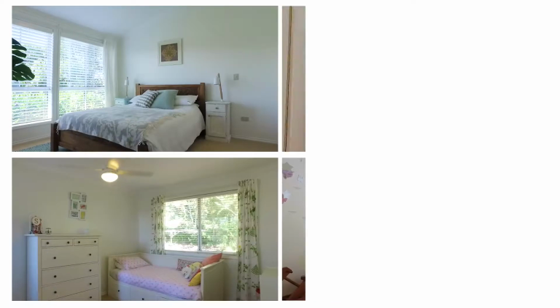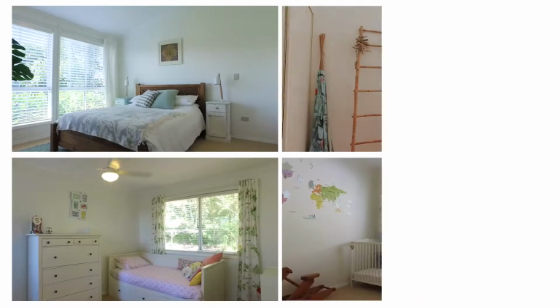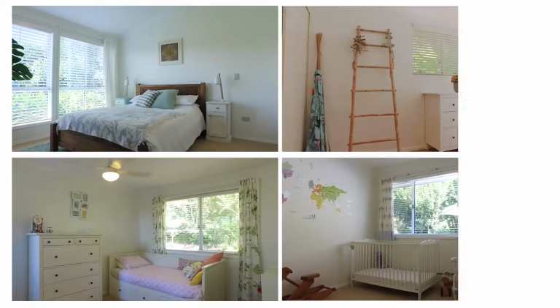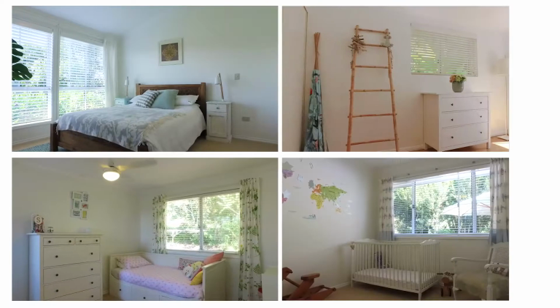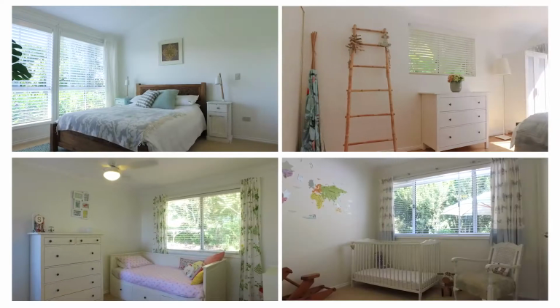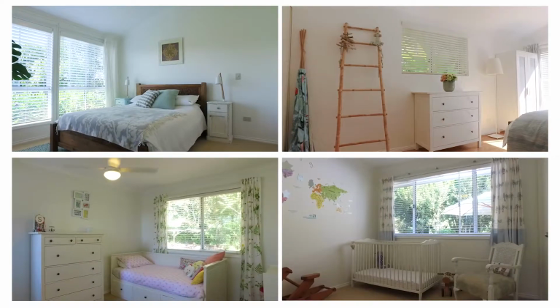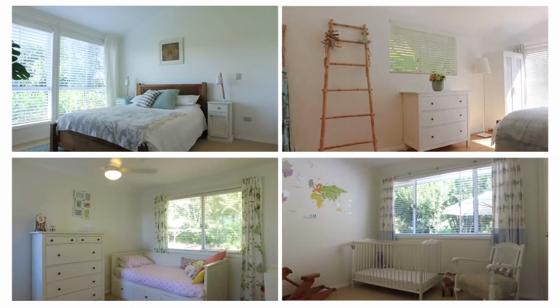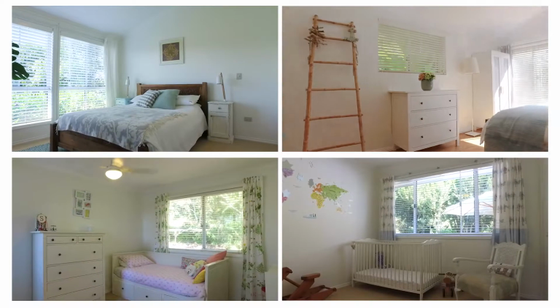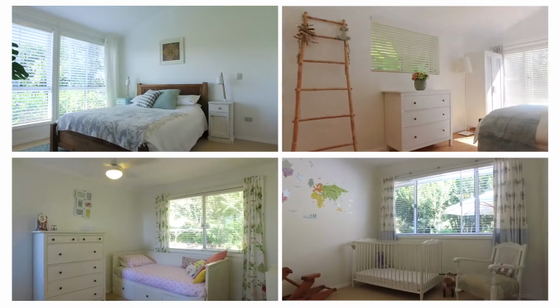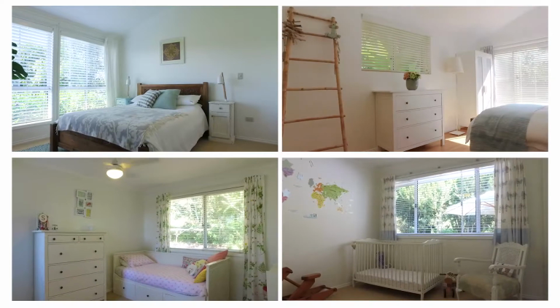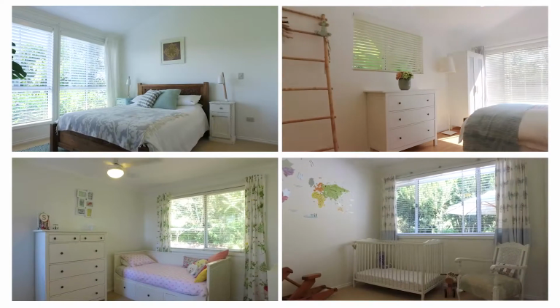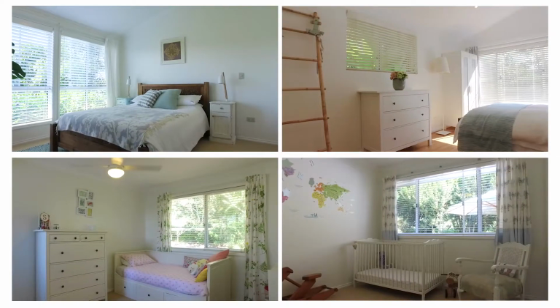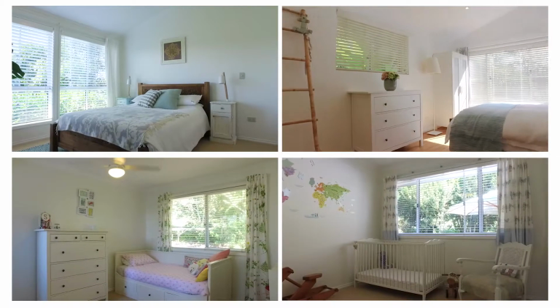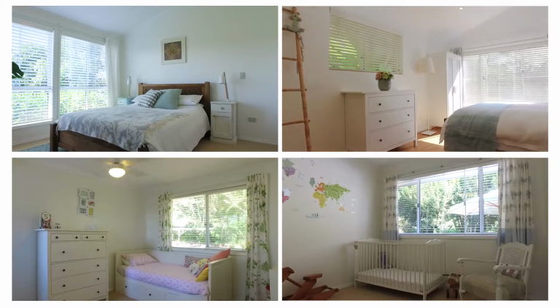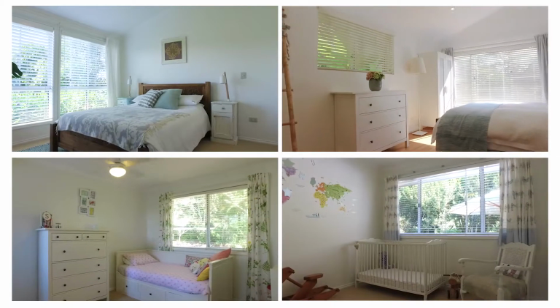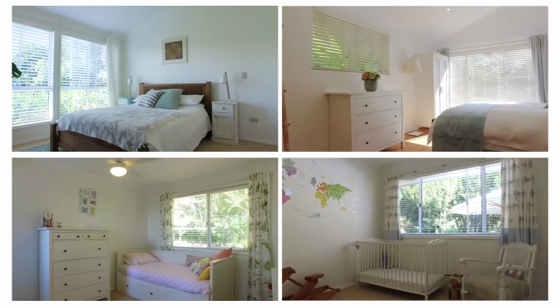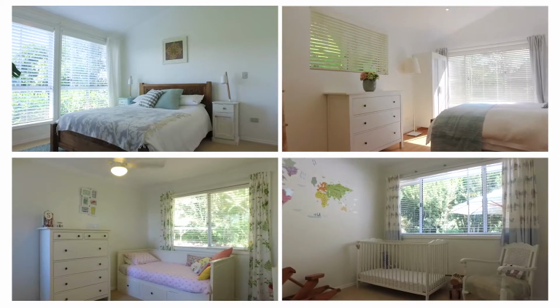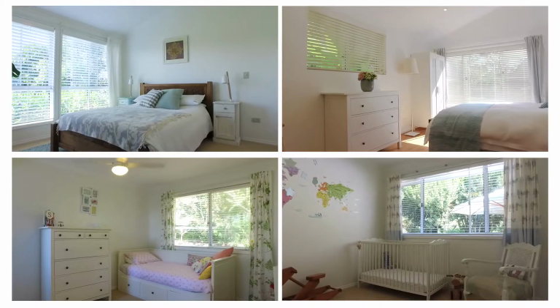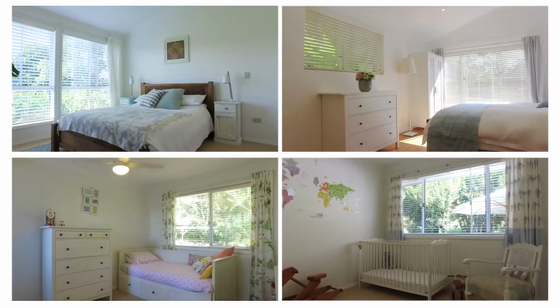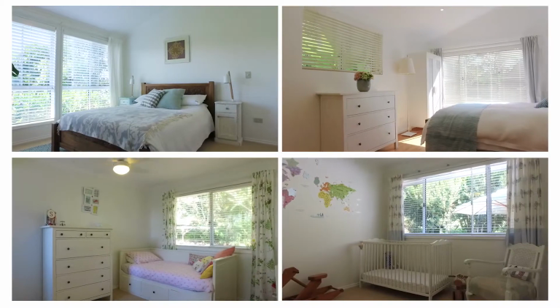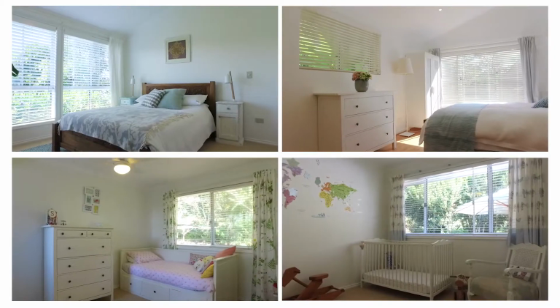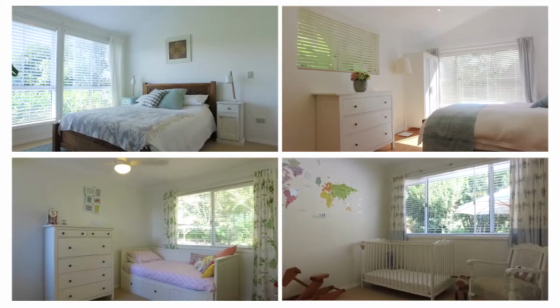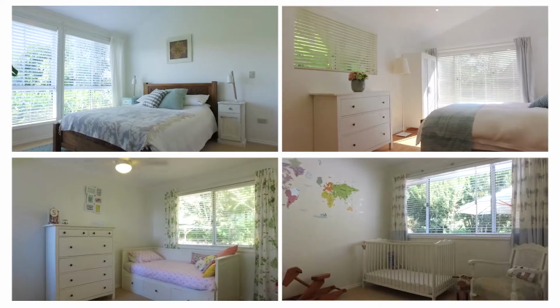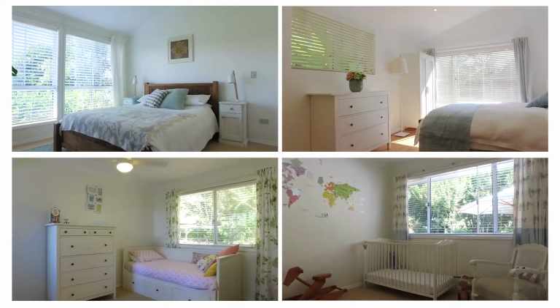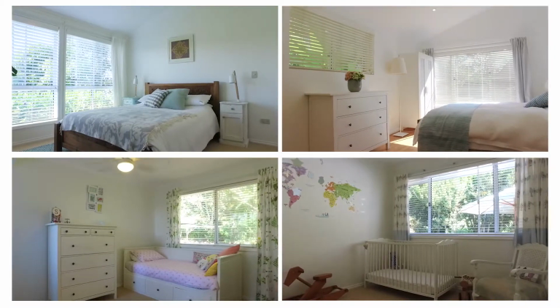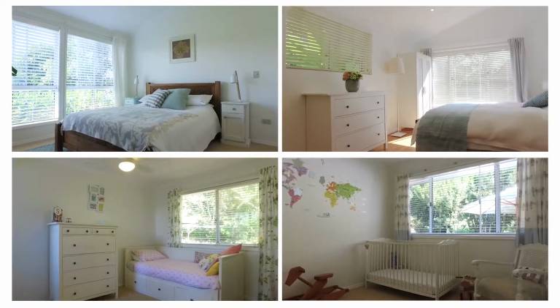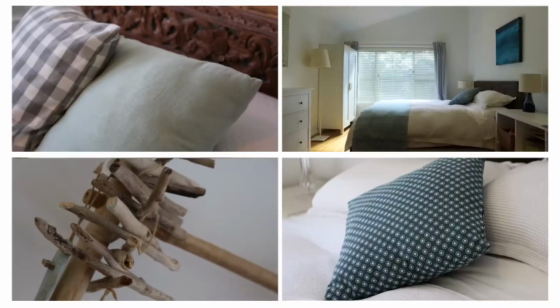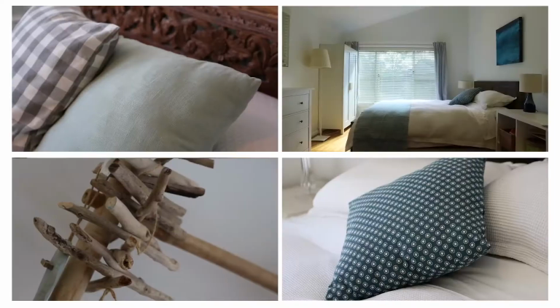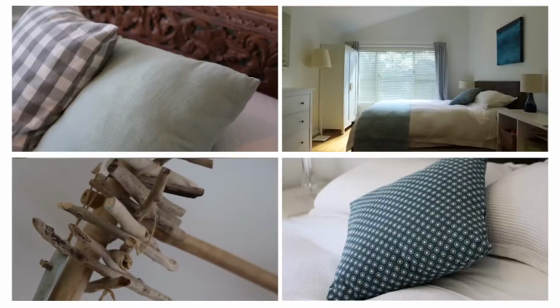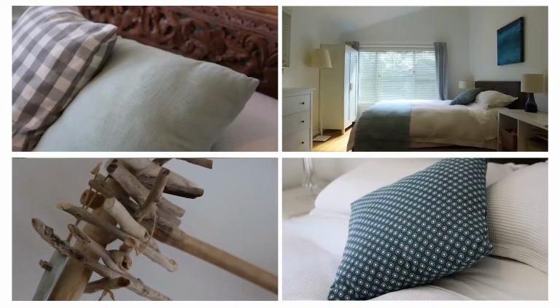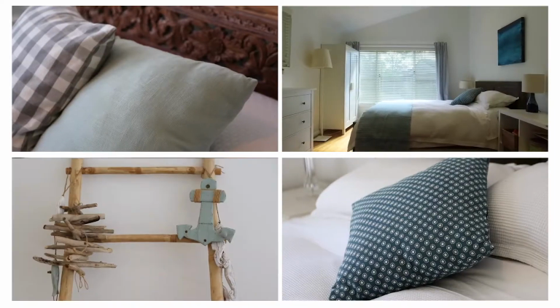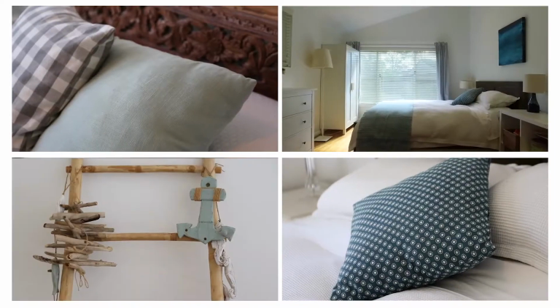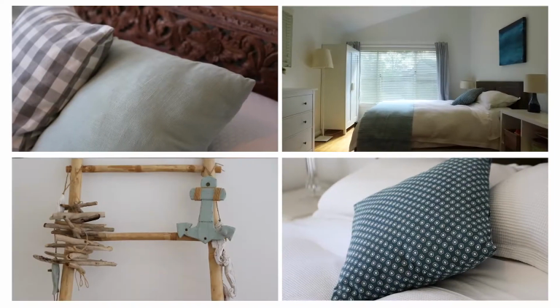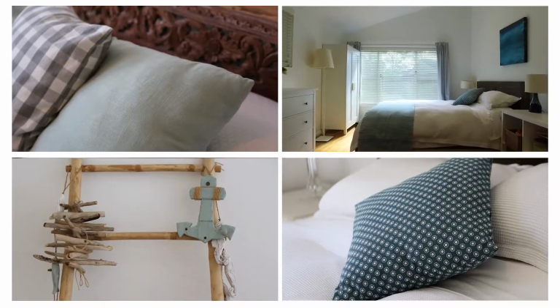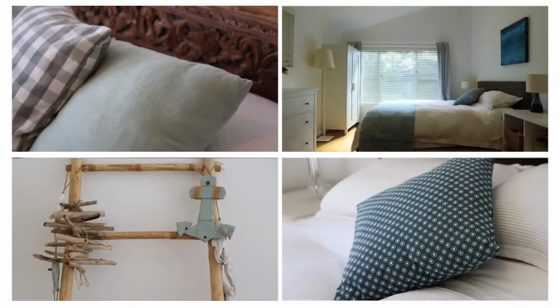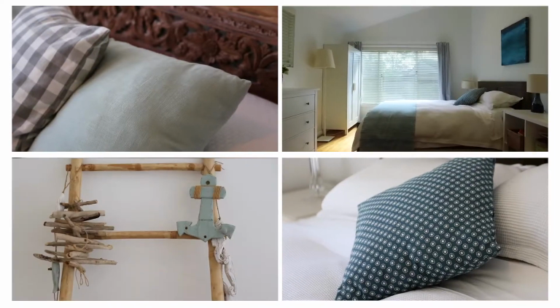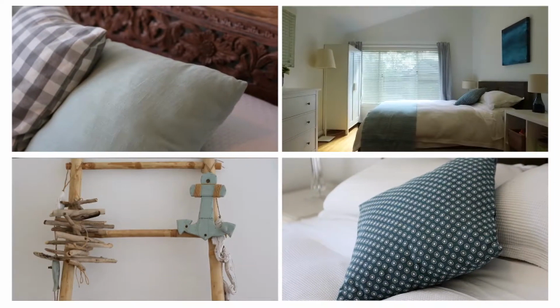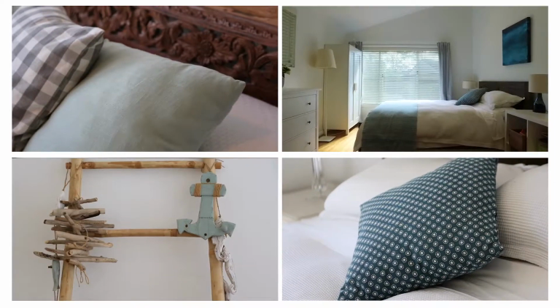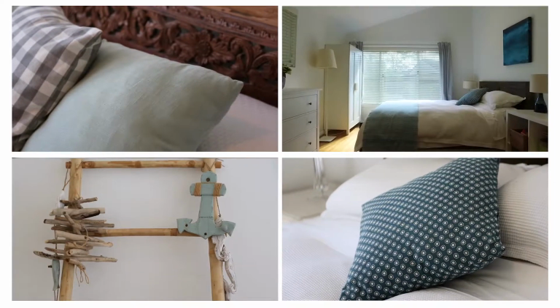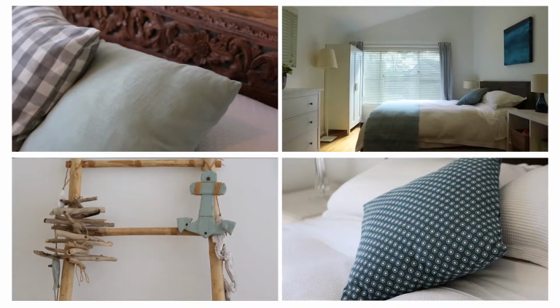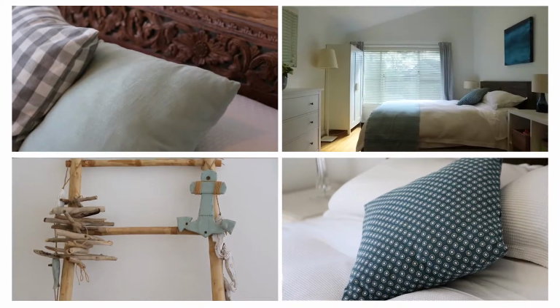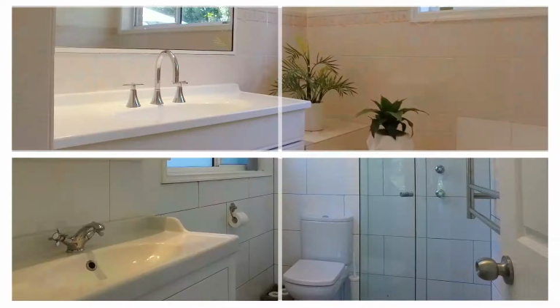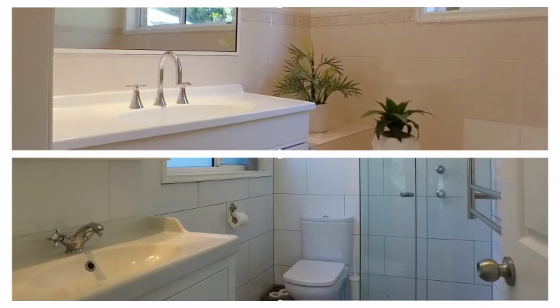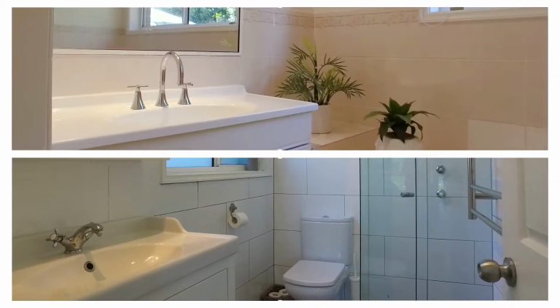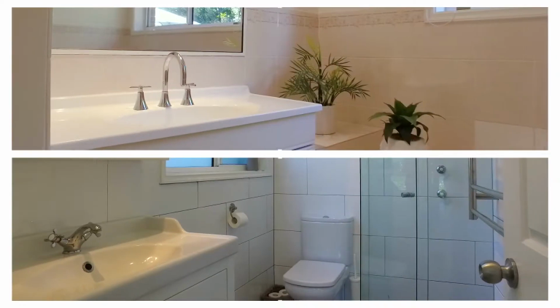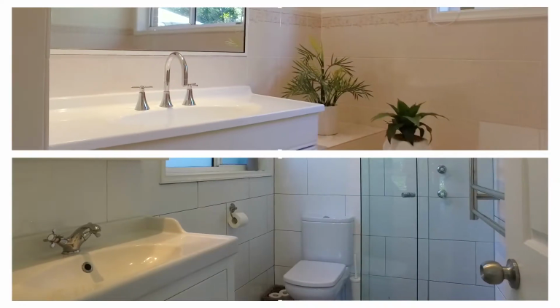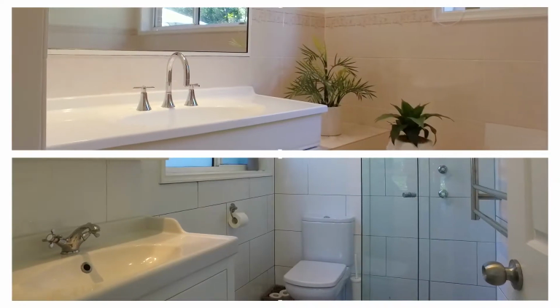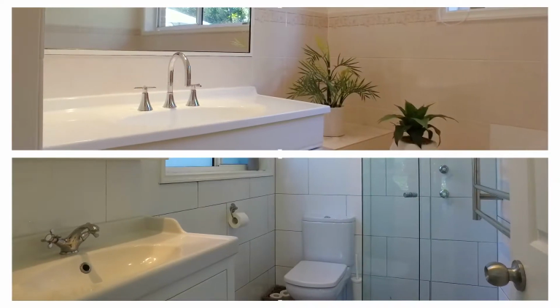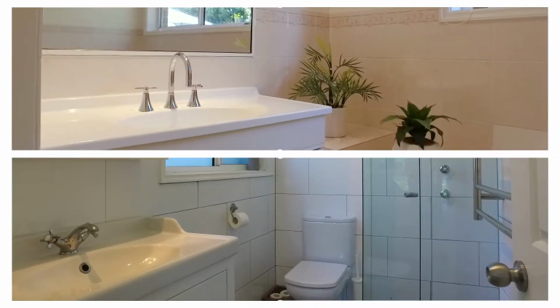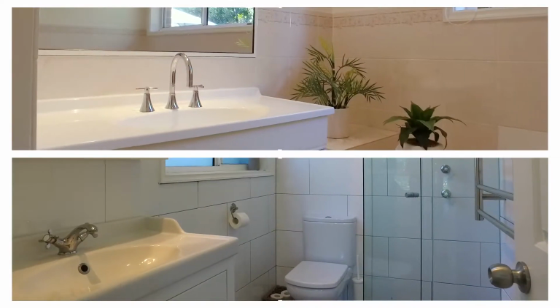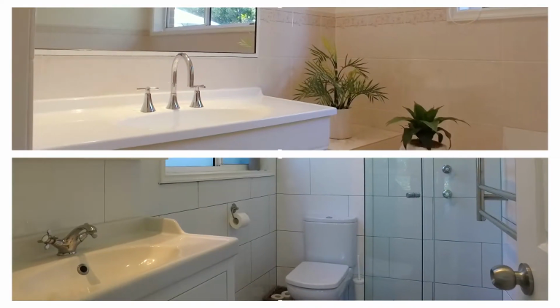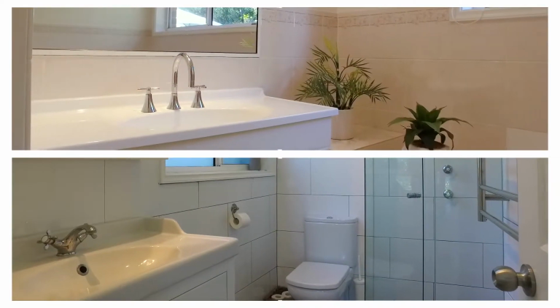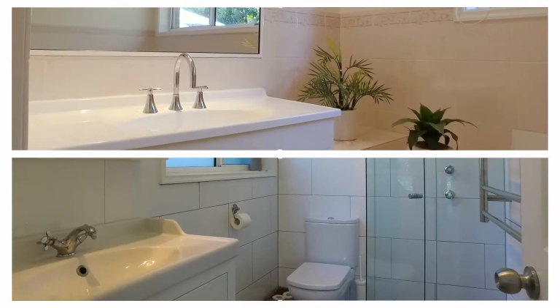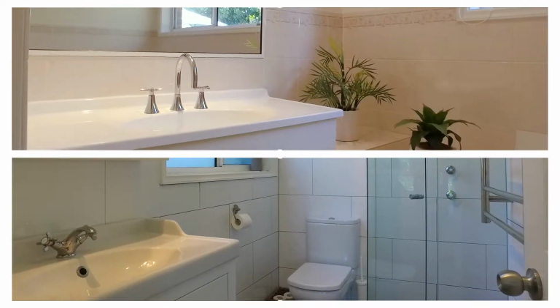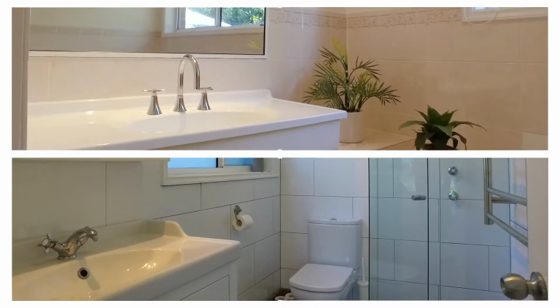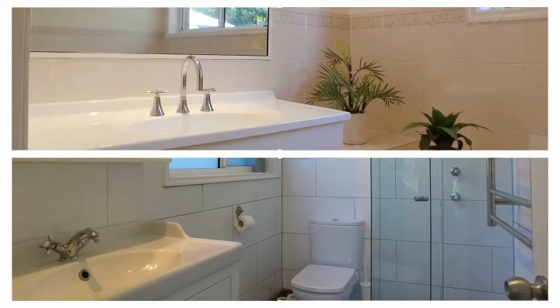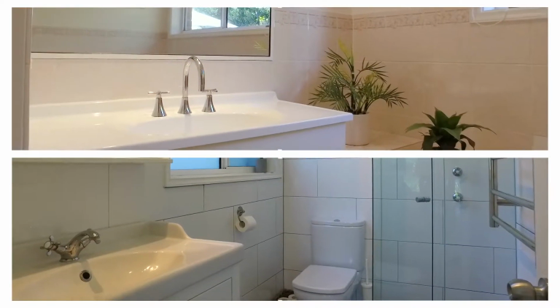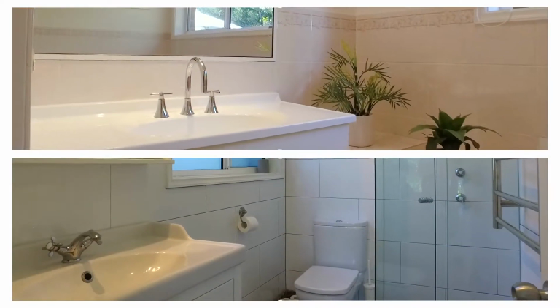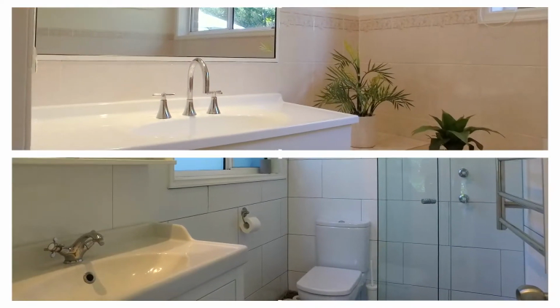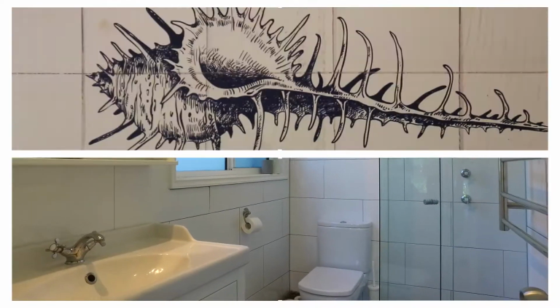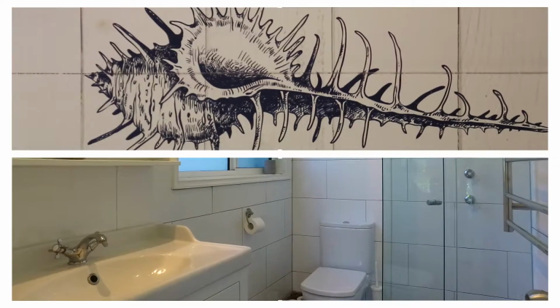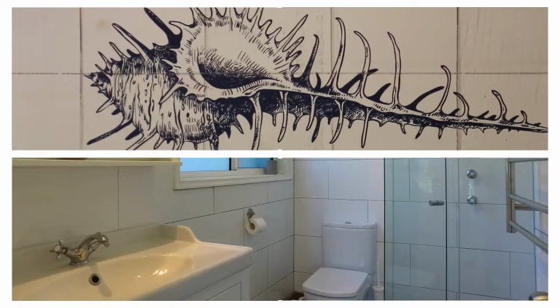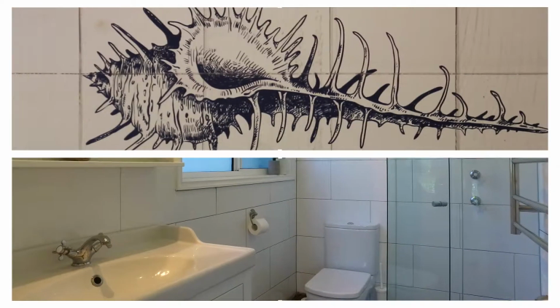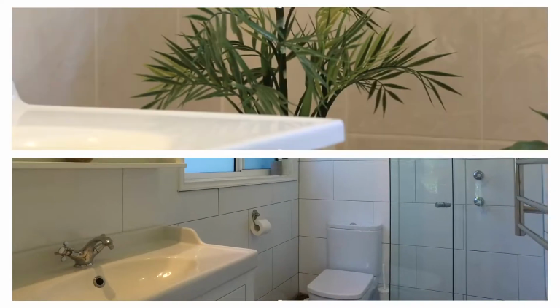All four bedrooms are stunning in design with built-ins. The main offers a walk-in robe and ensuite.